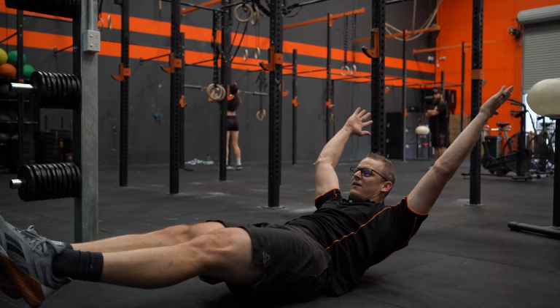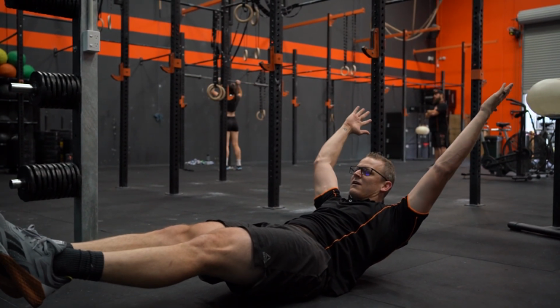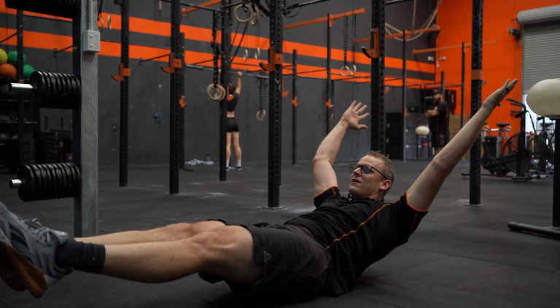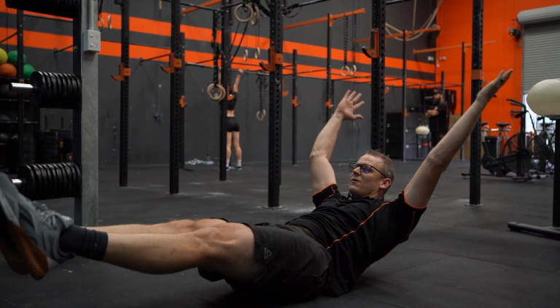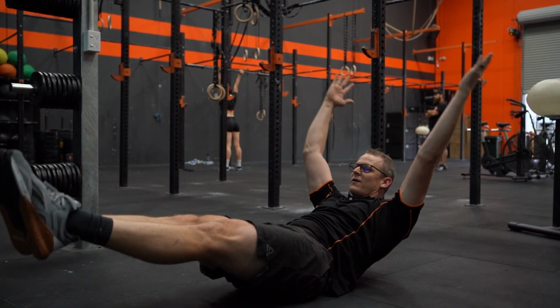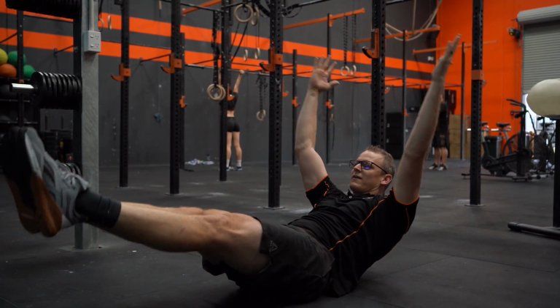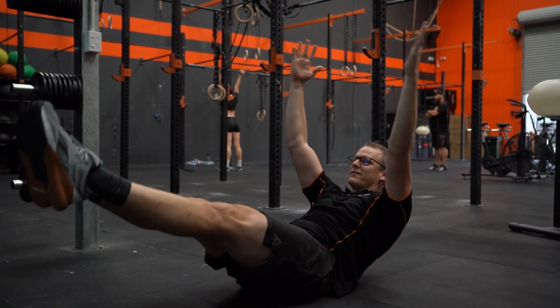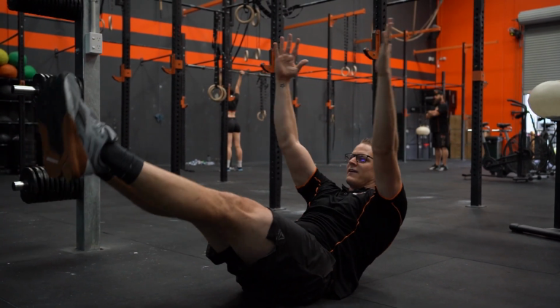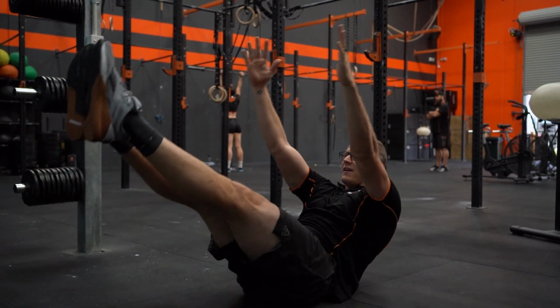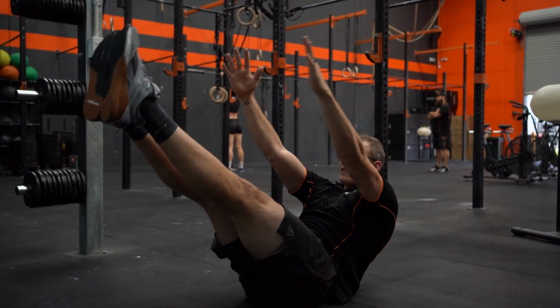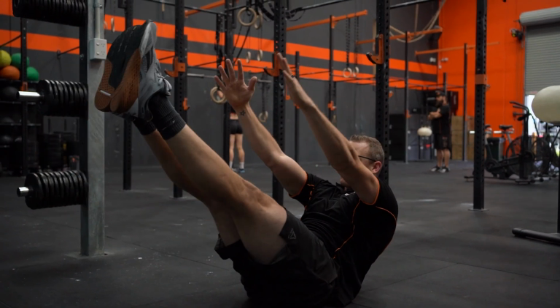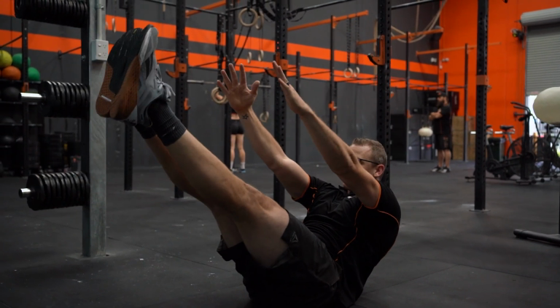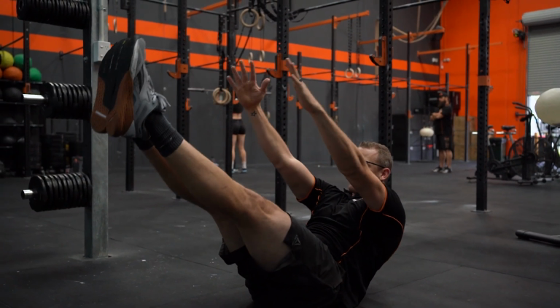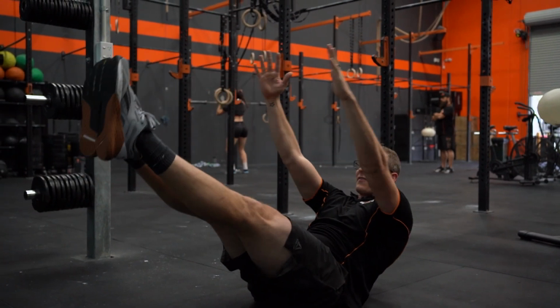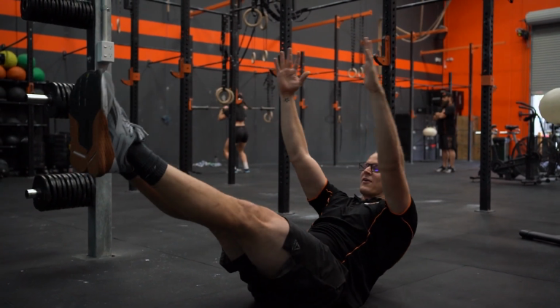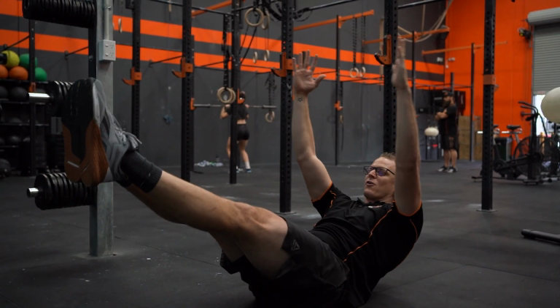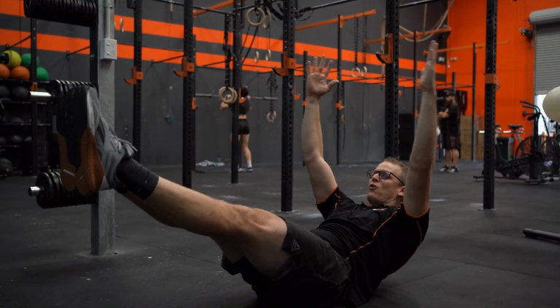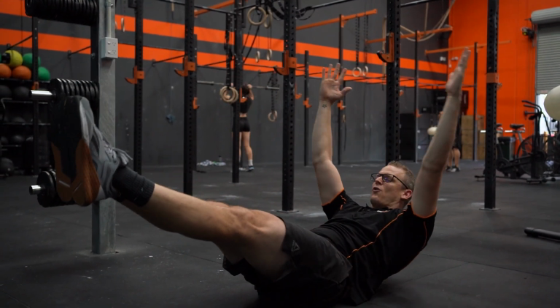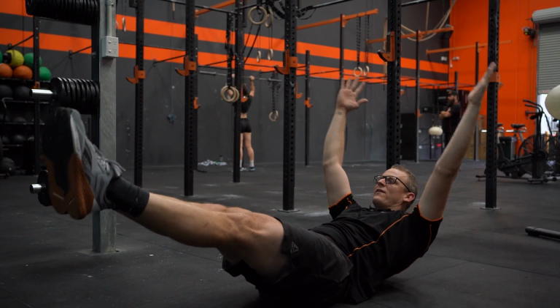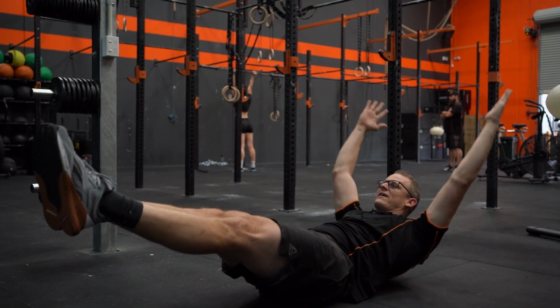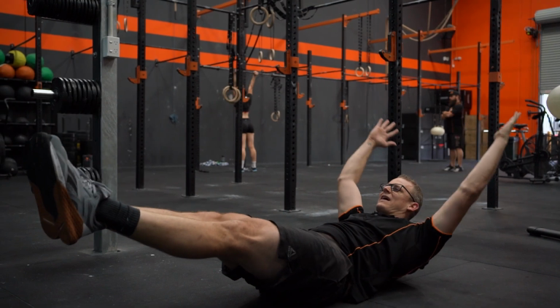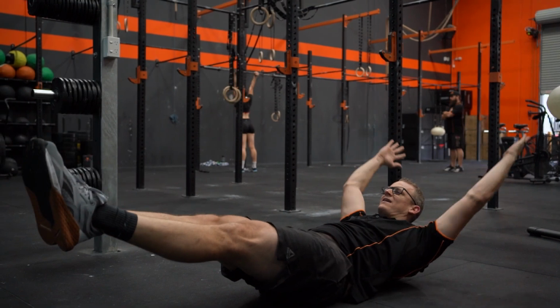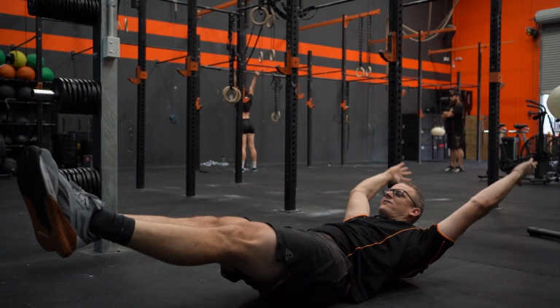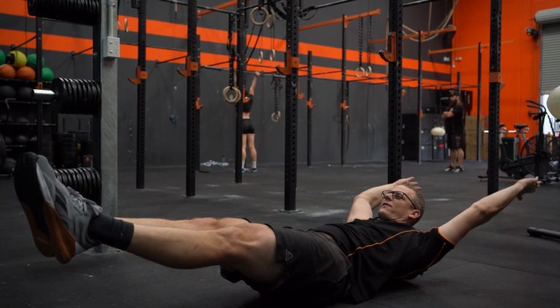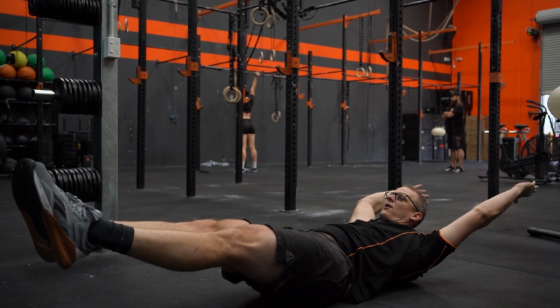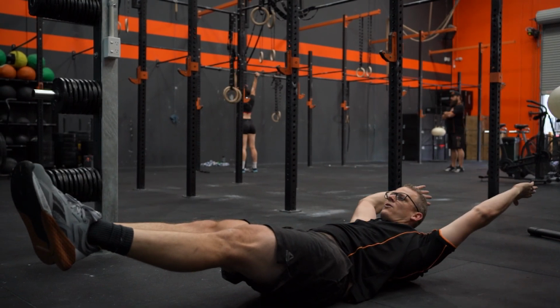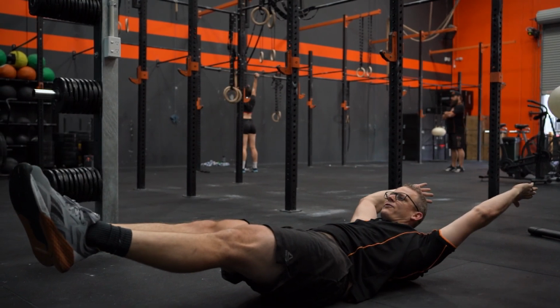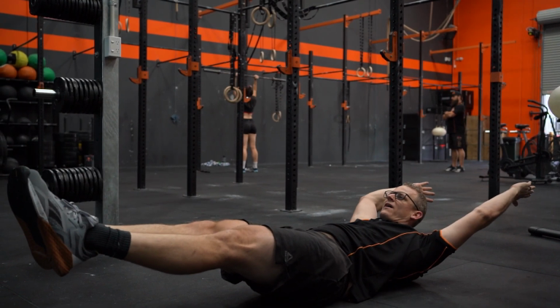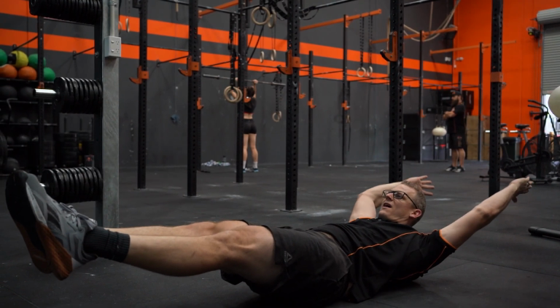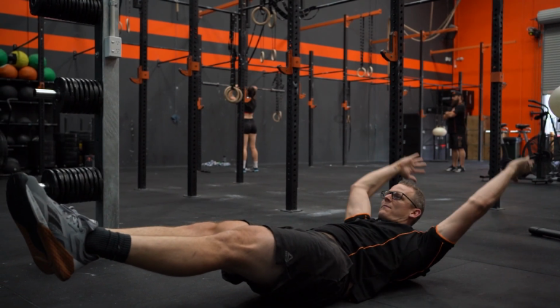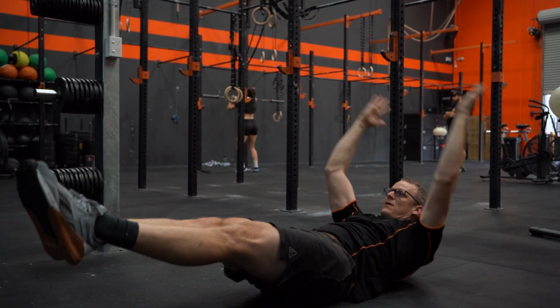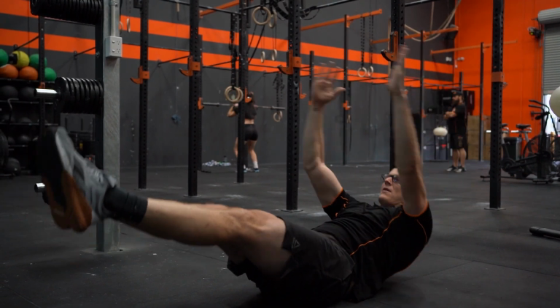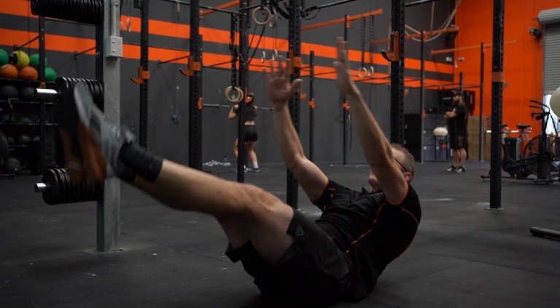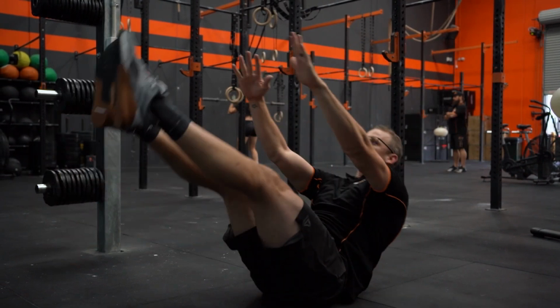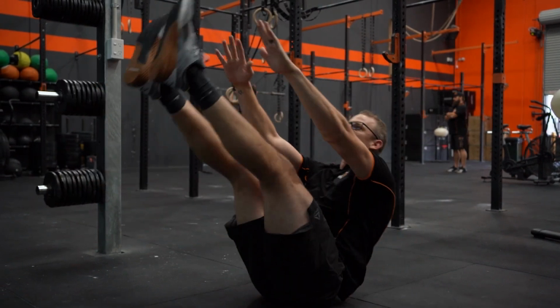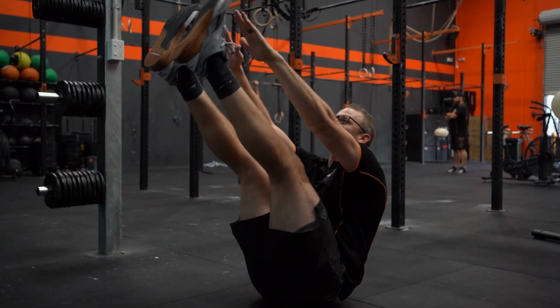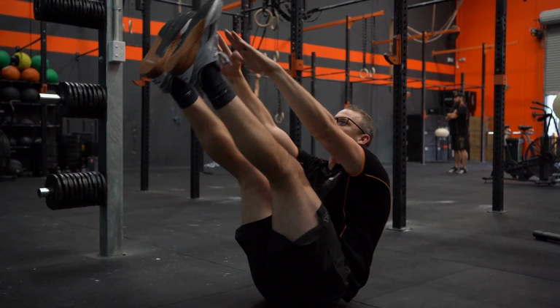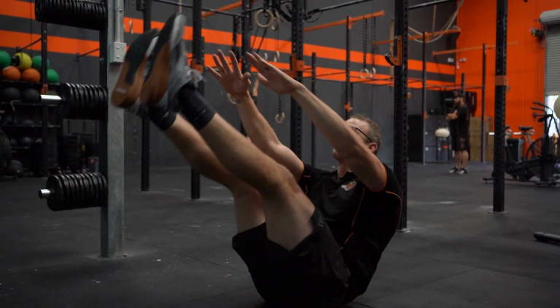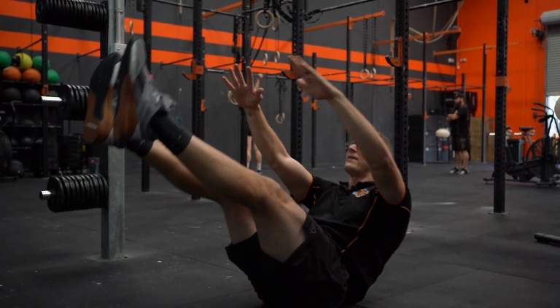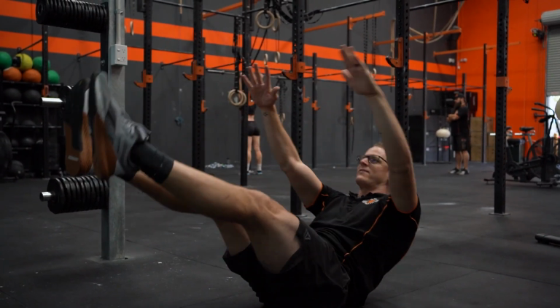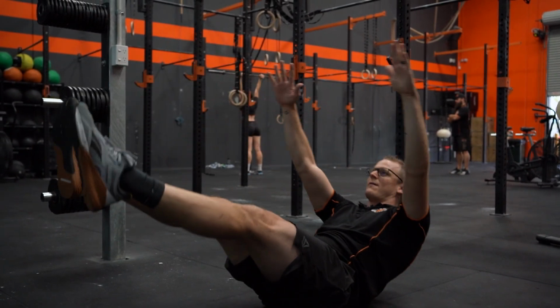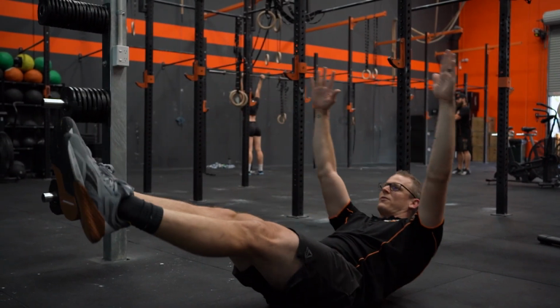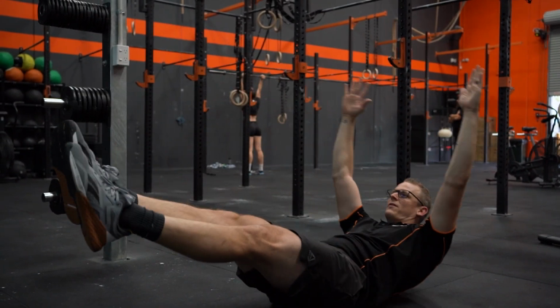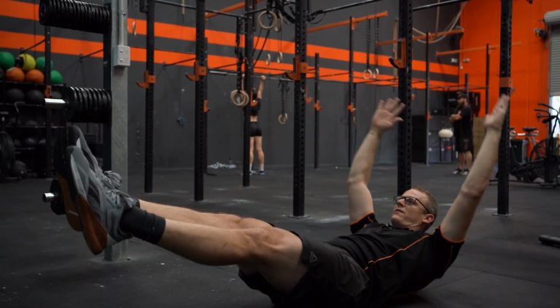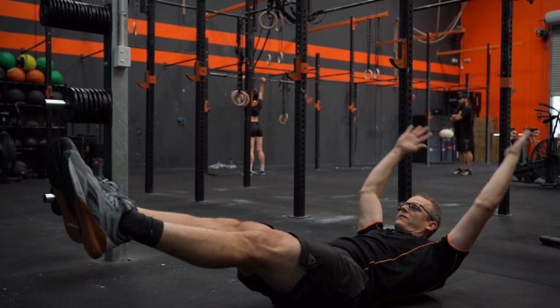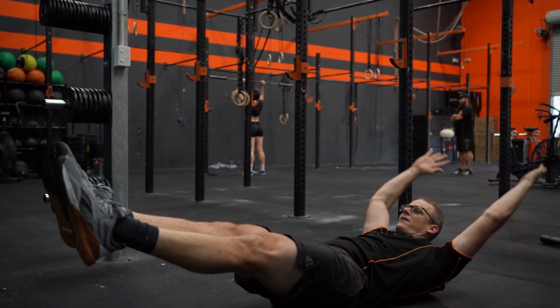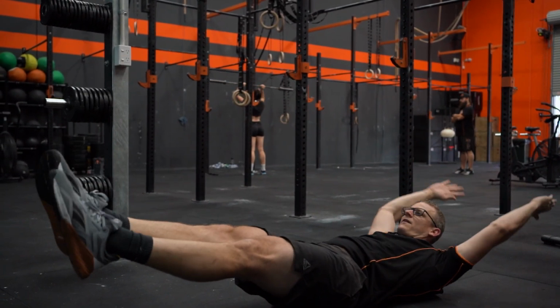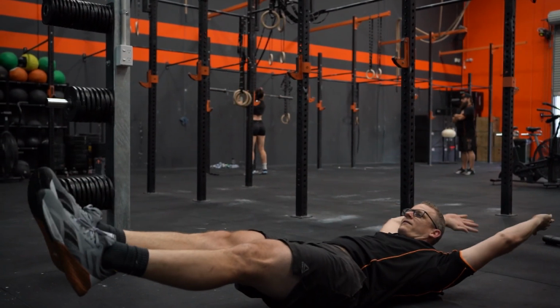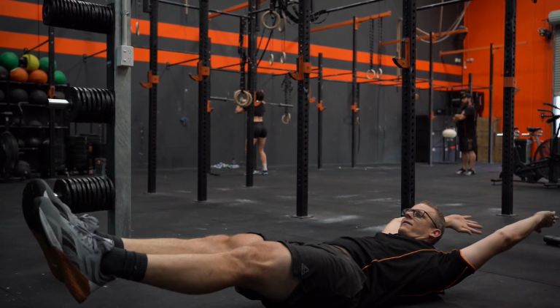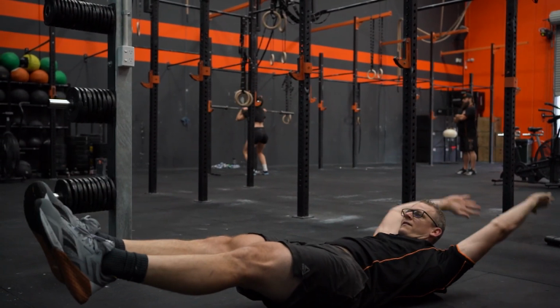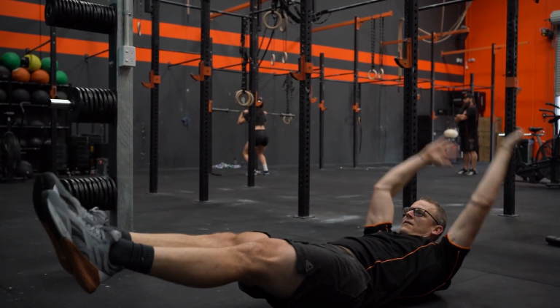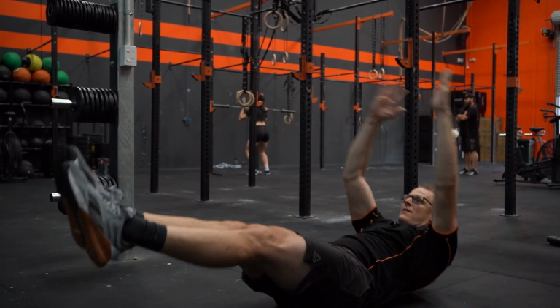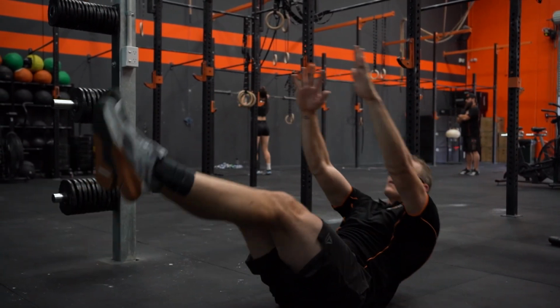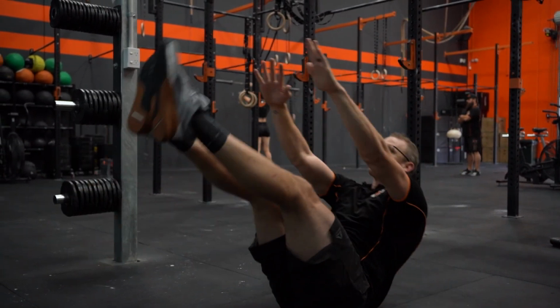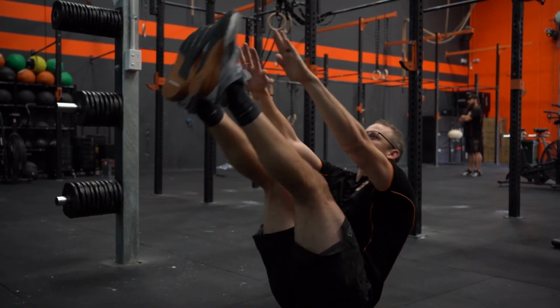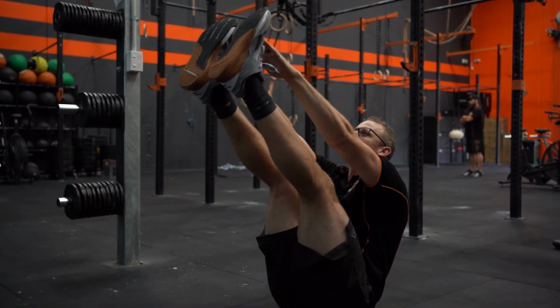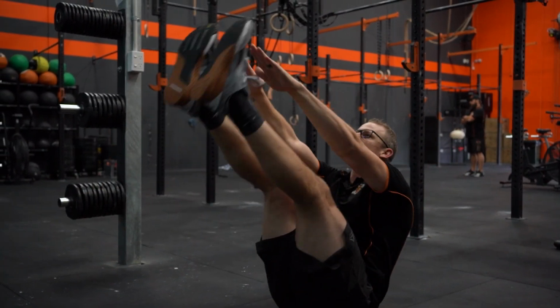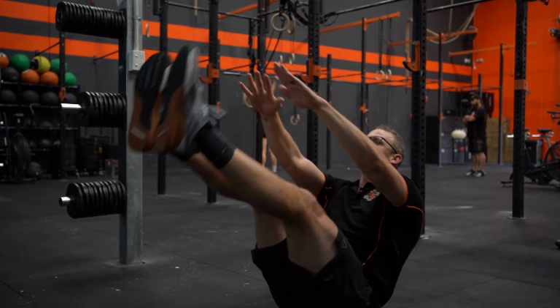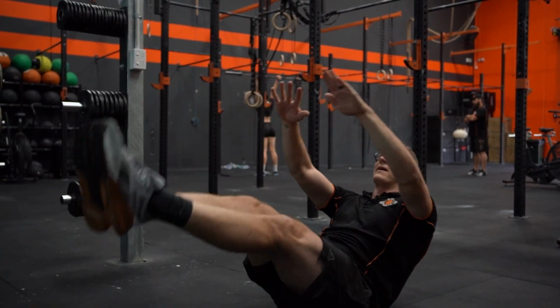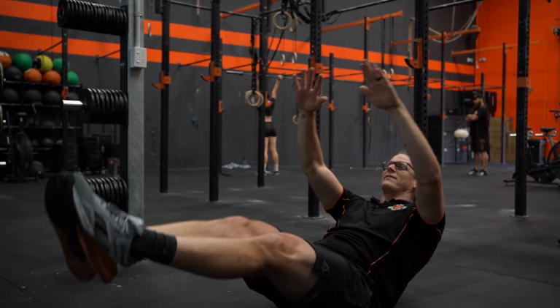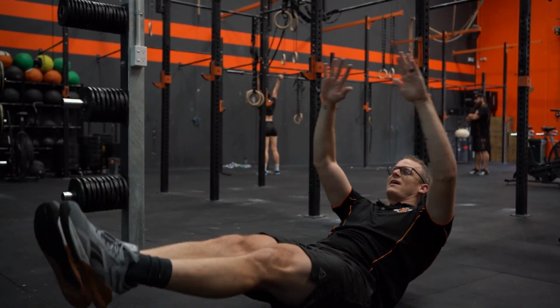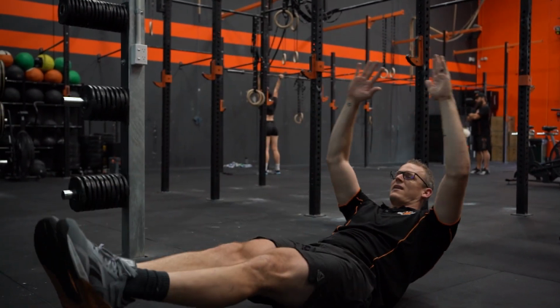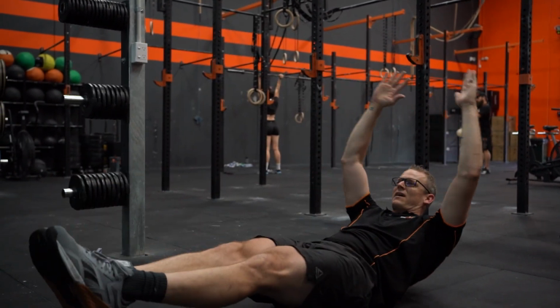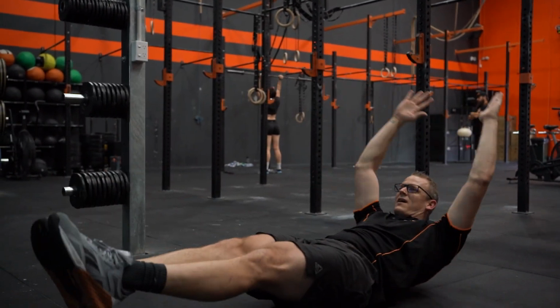So we really want to see that hollow body position — the core engaged the whole time — and we're going to reach up to those toes and back down again.